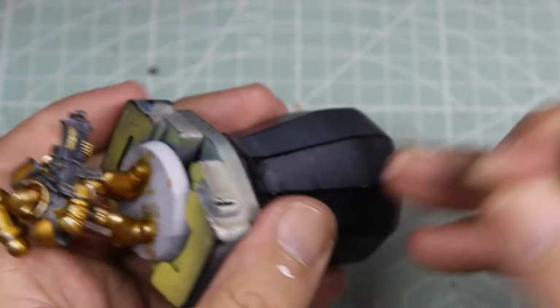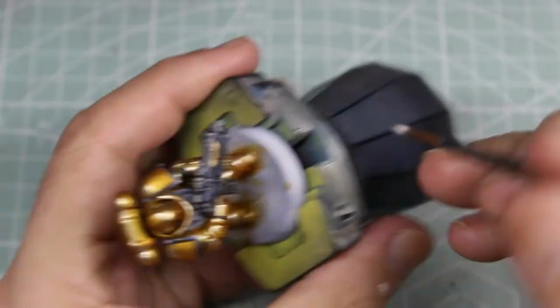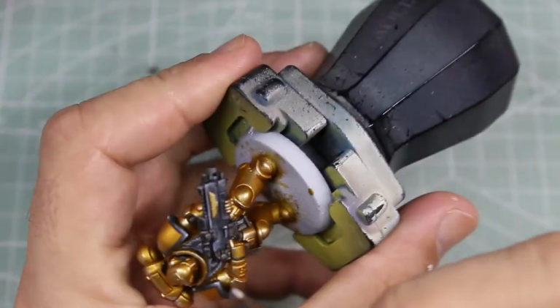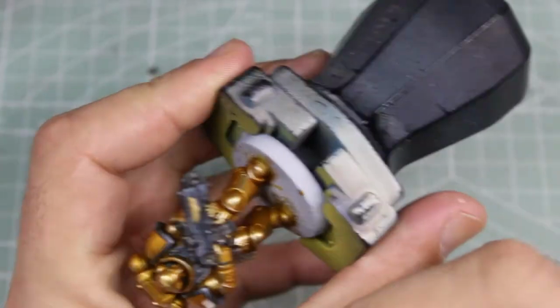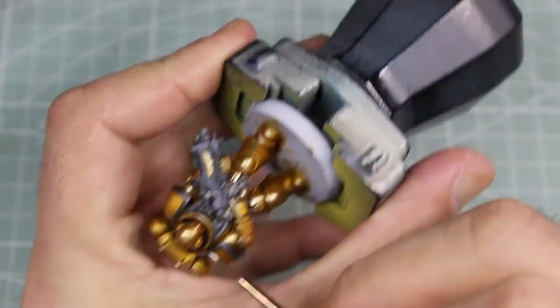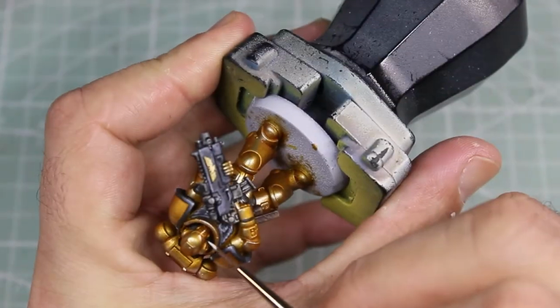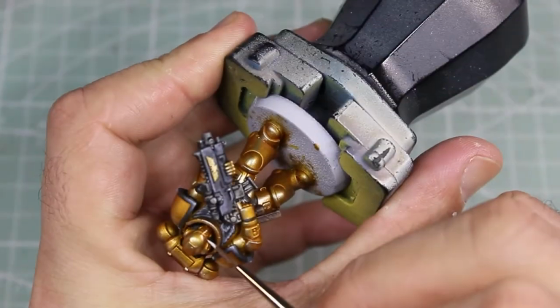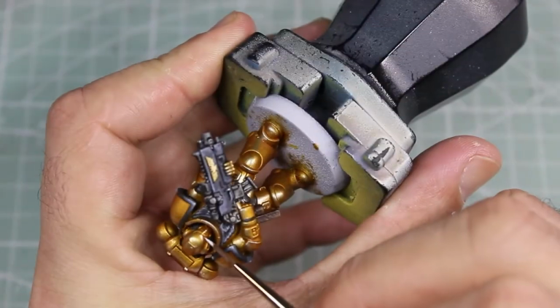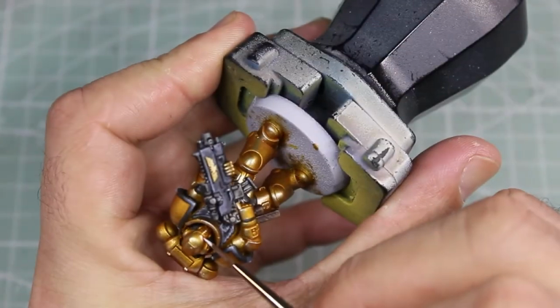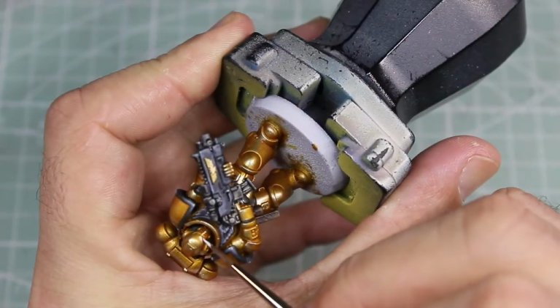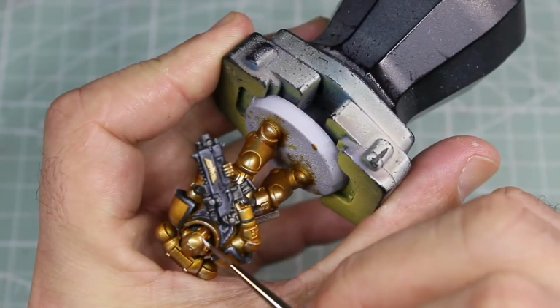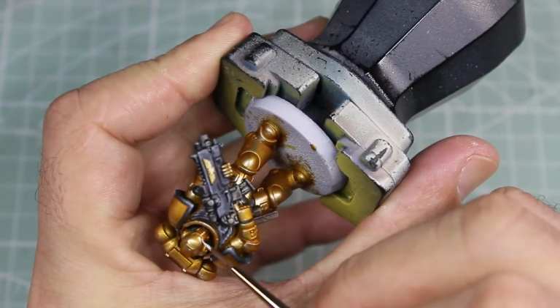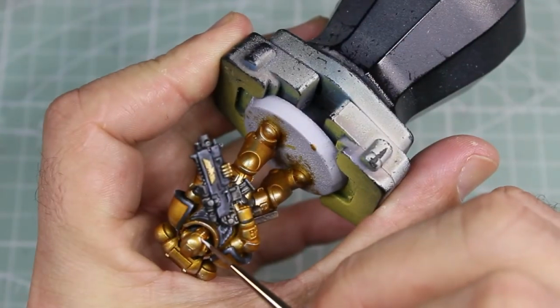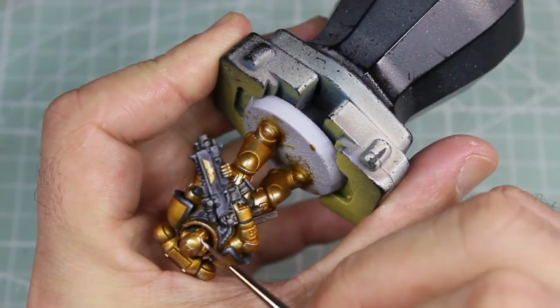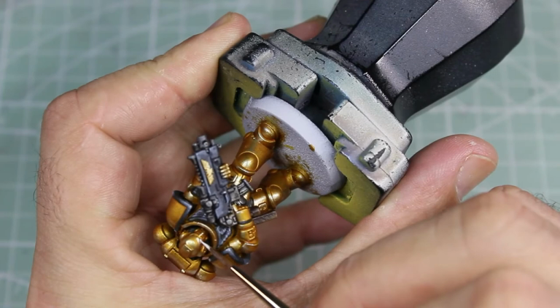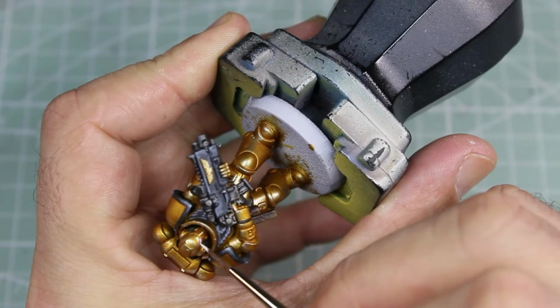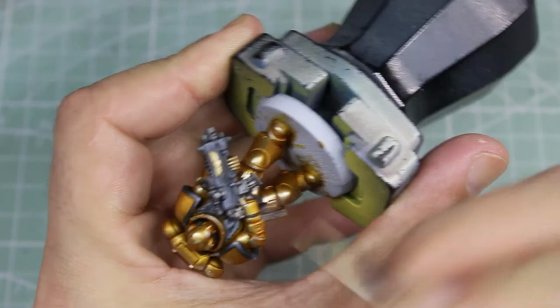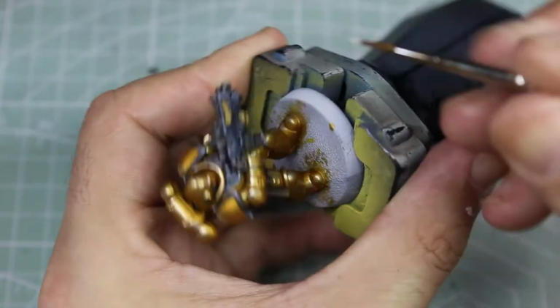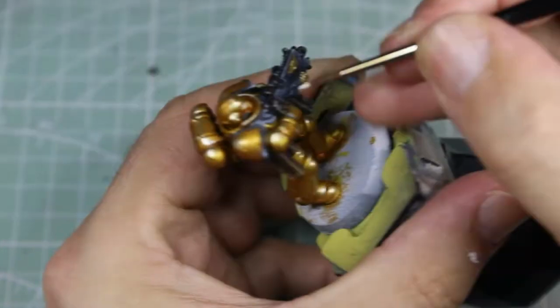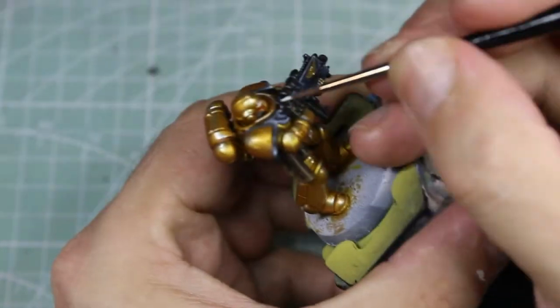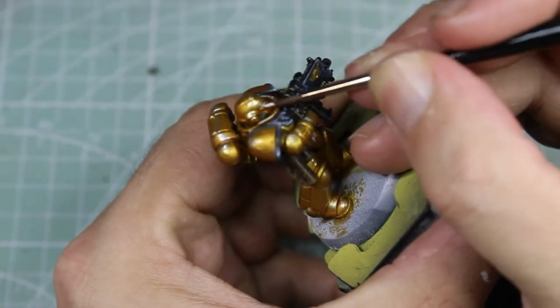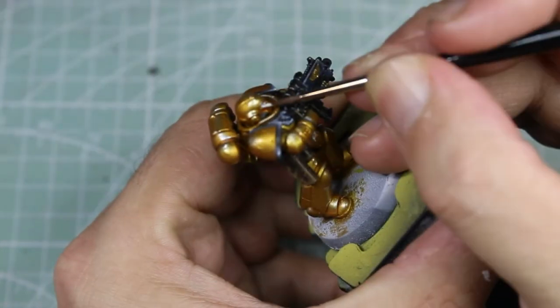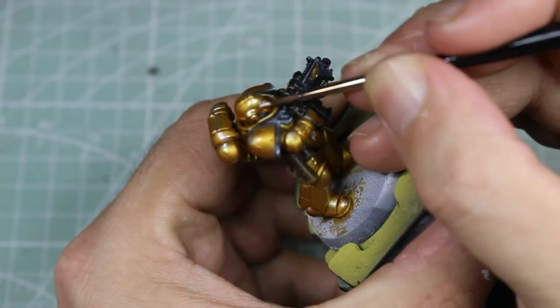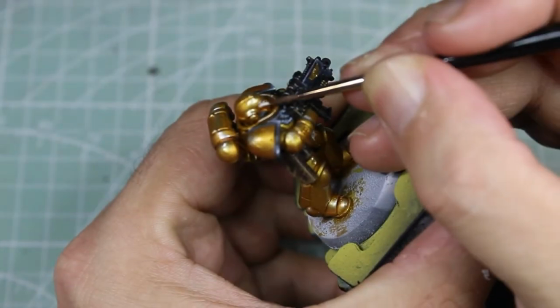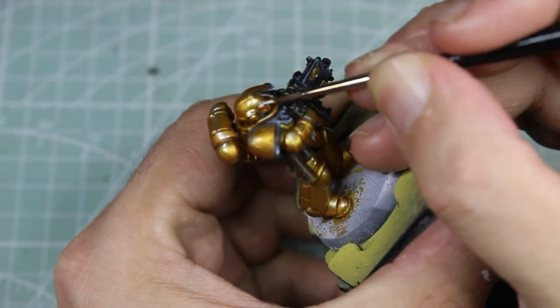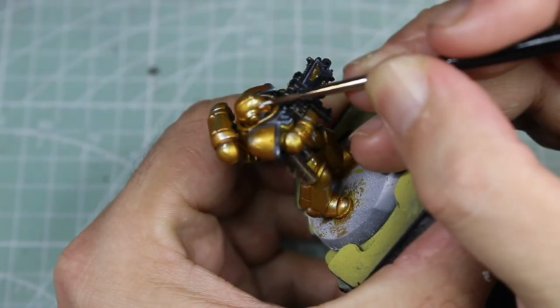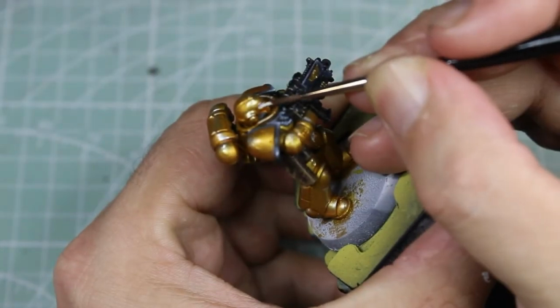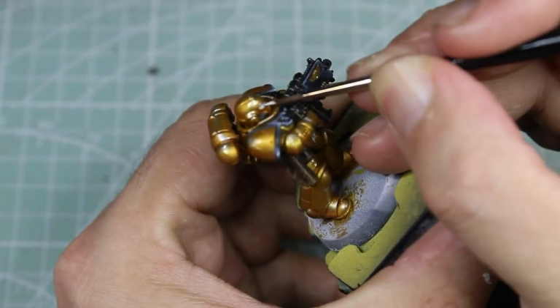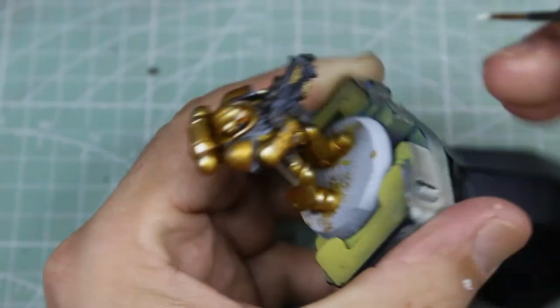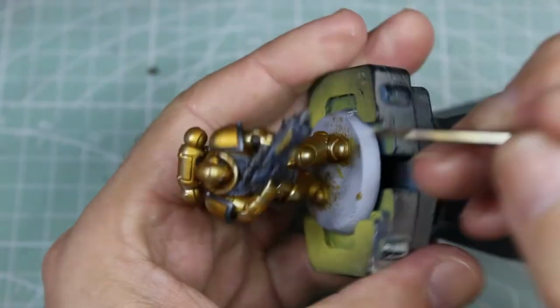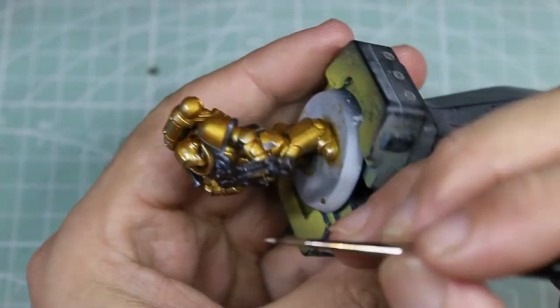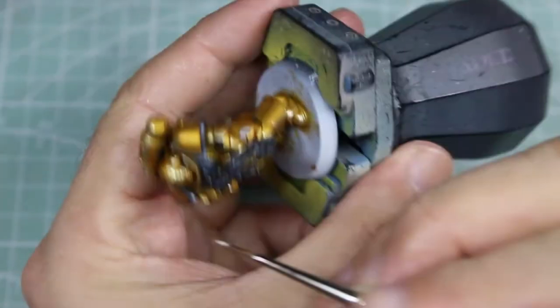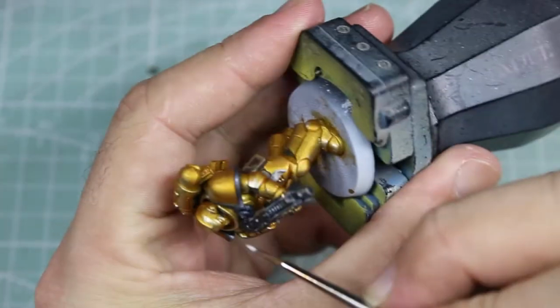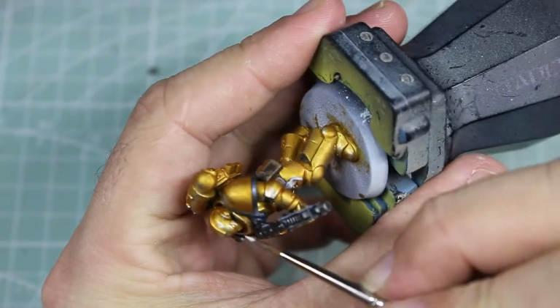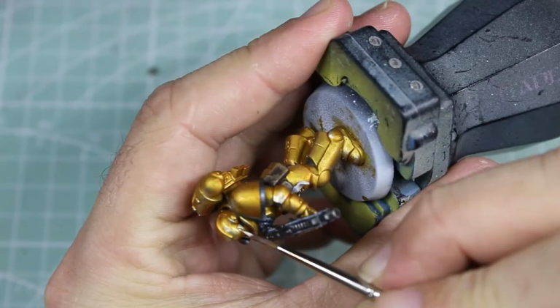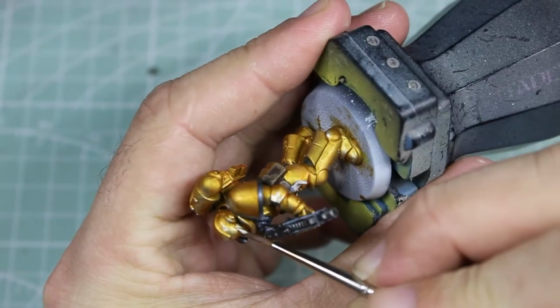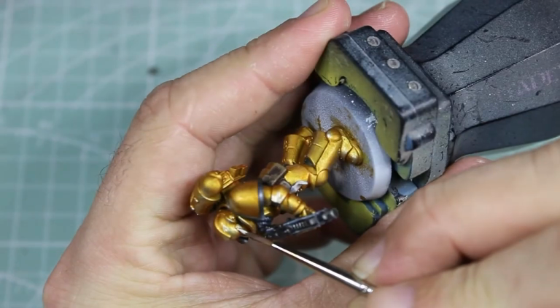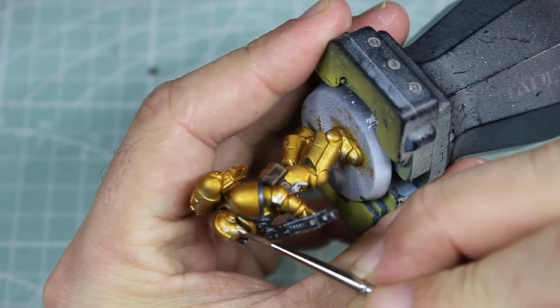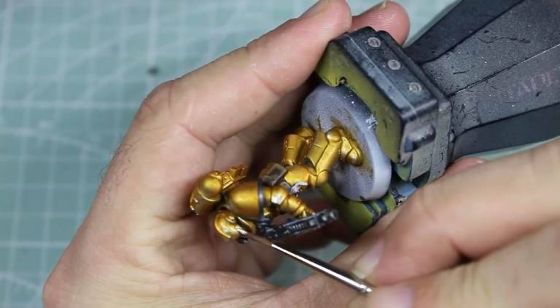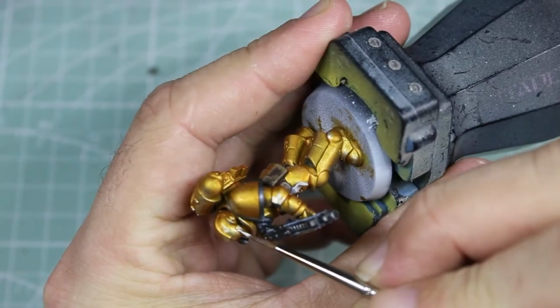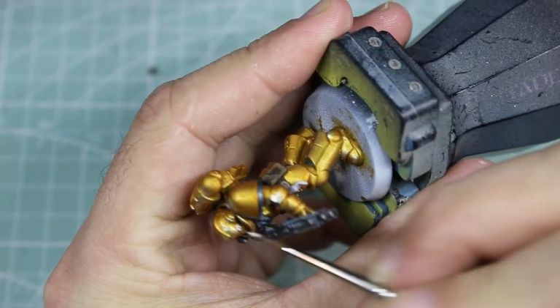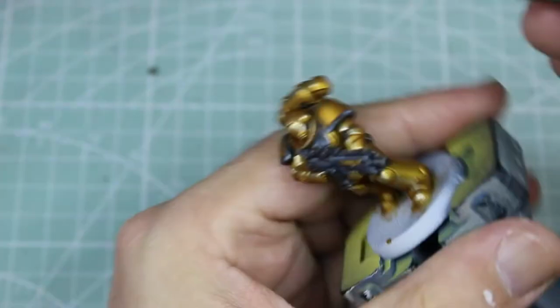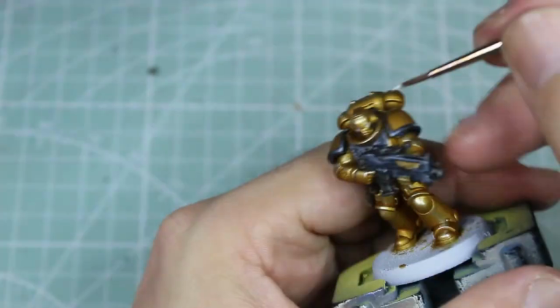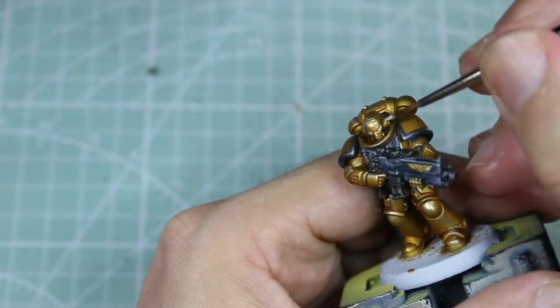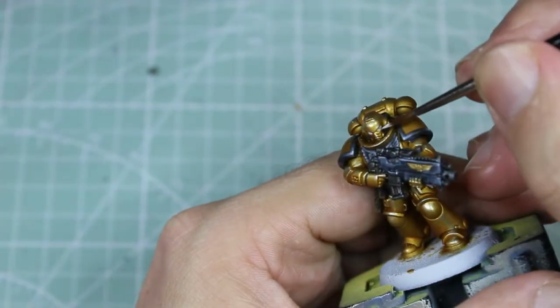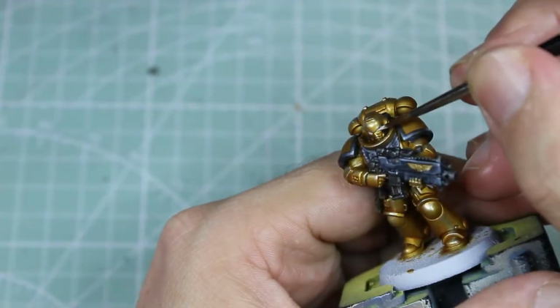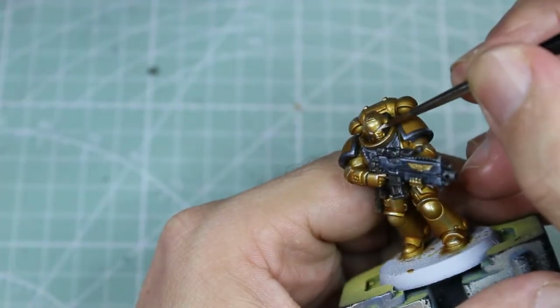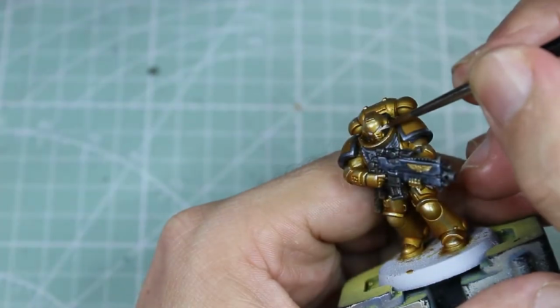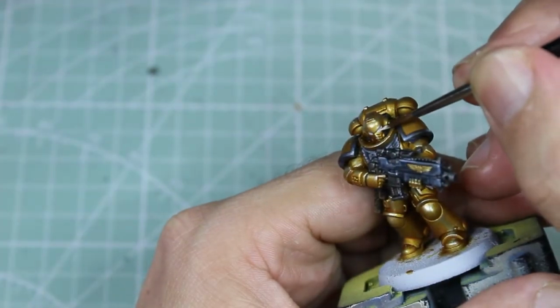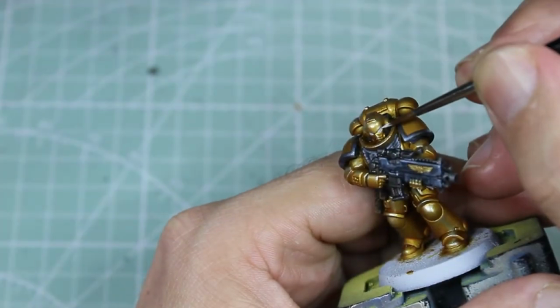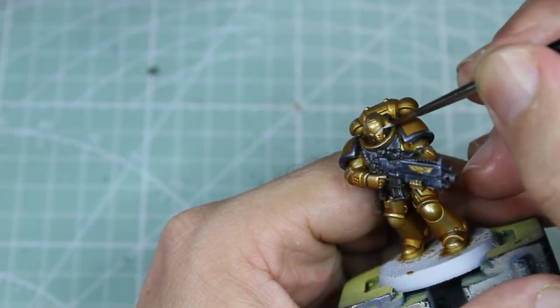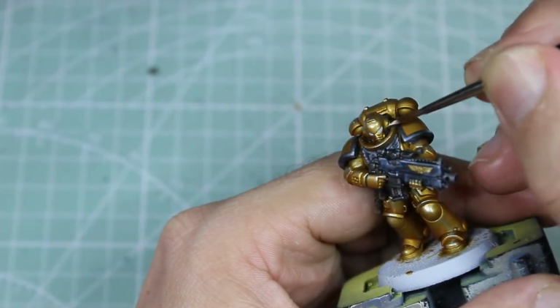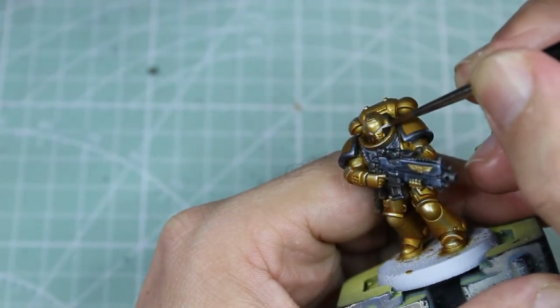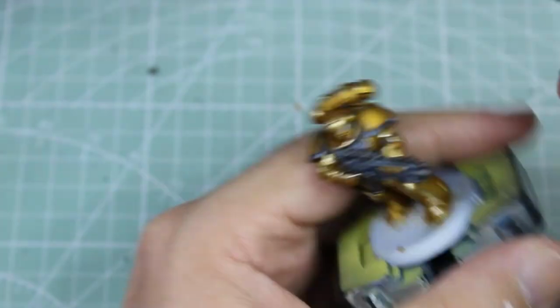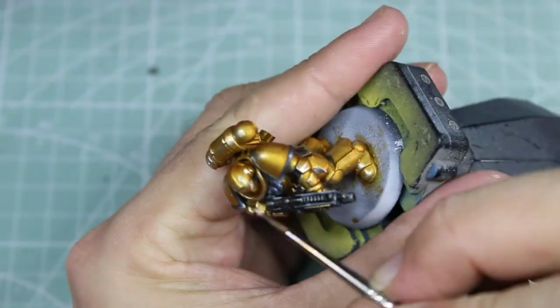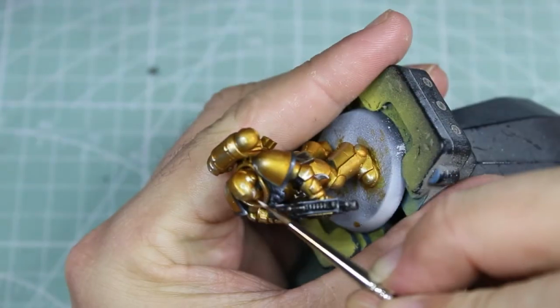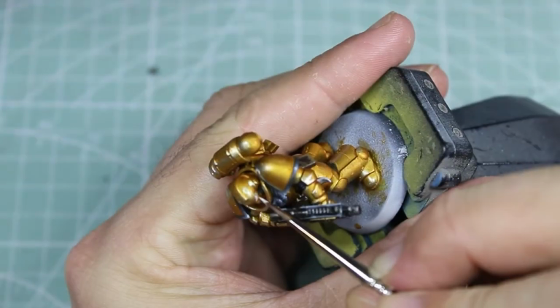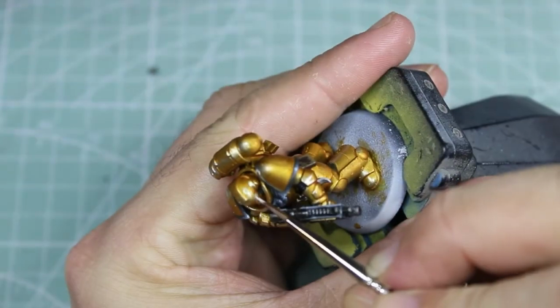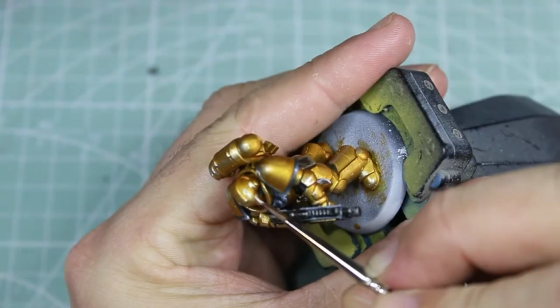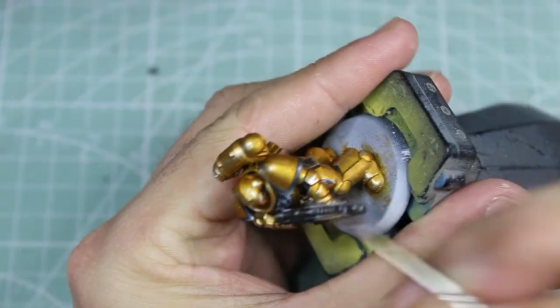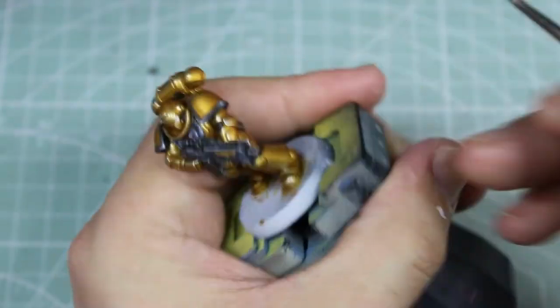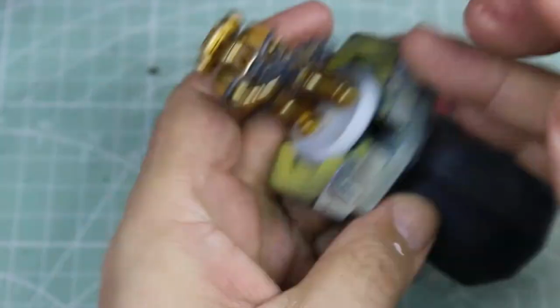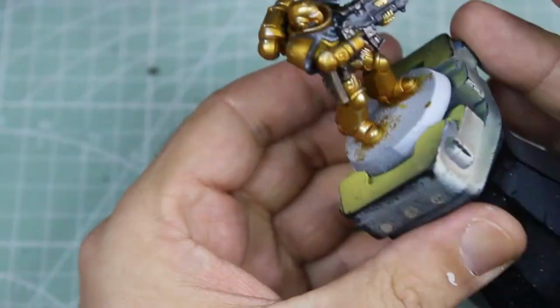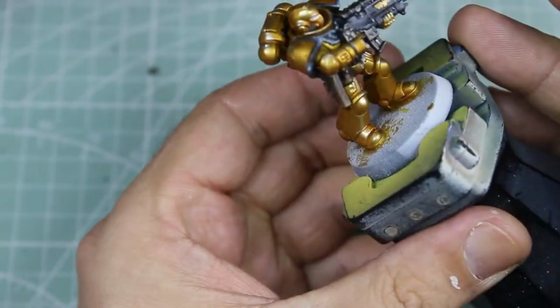To make doing the lenses easier, I'm going to put in some grey first — and that's not just the eye lenses, that's also the lens on the rifle.